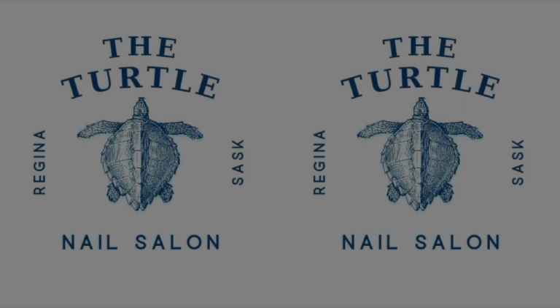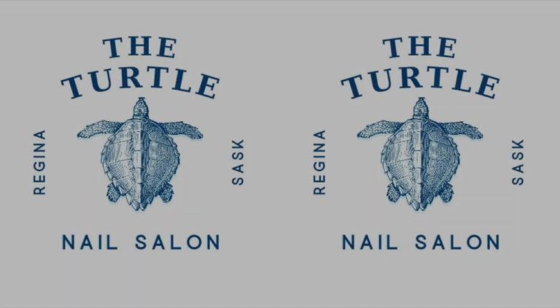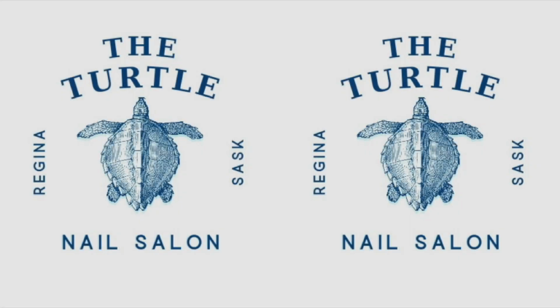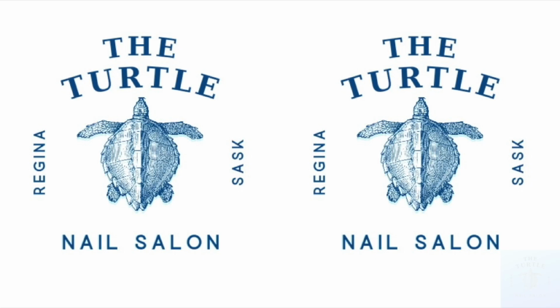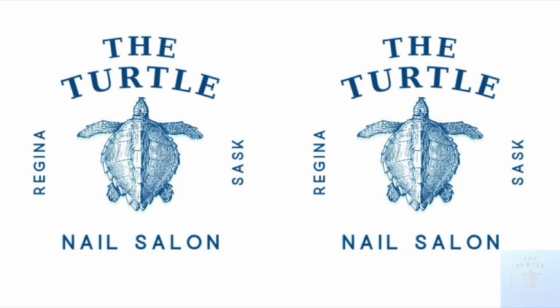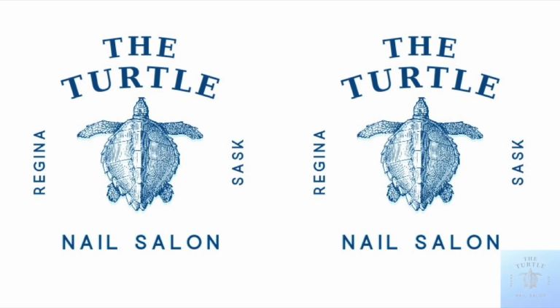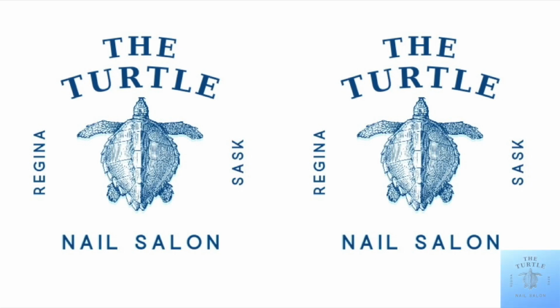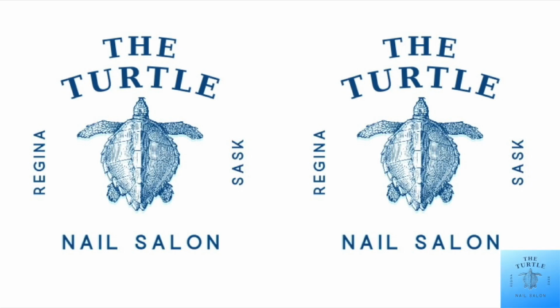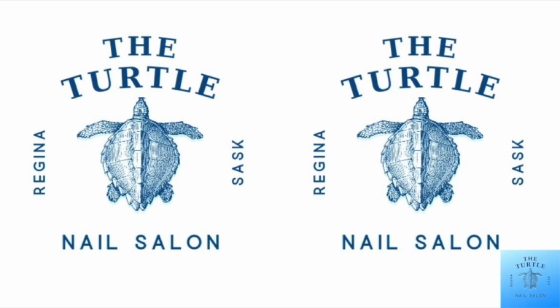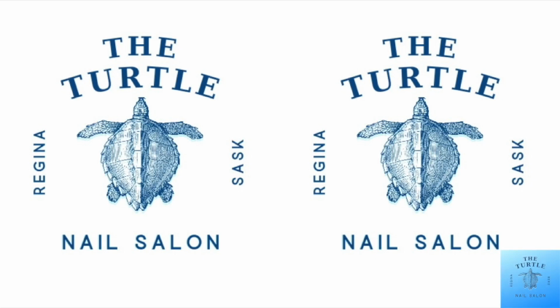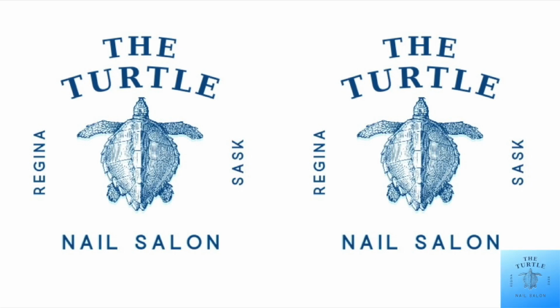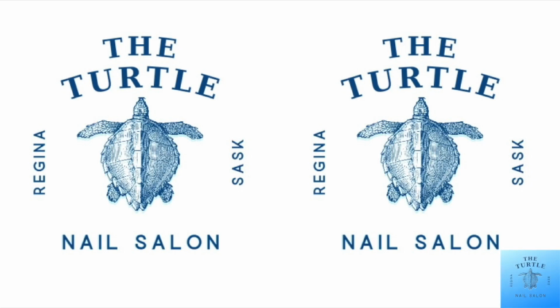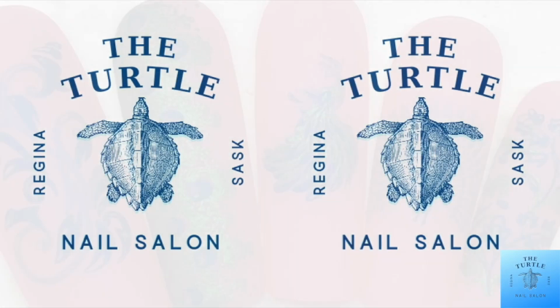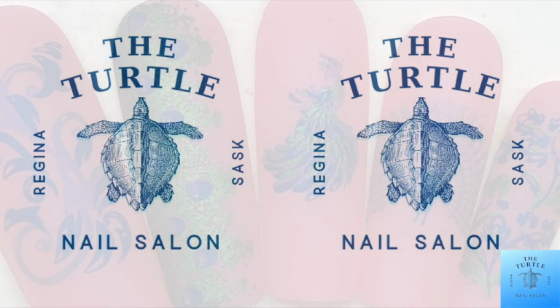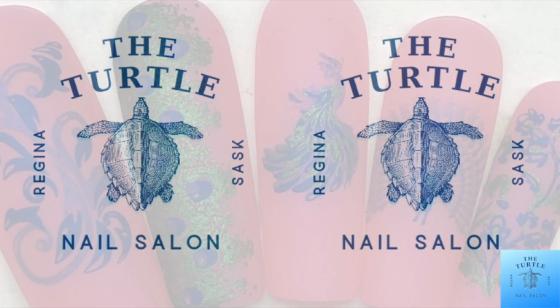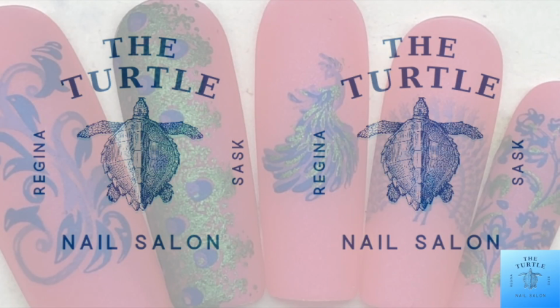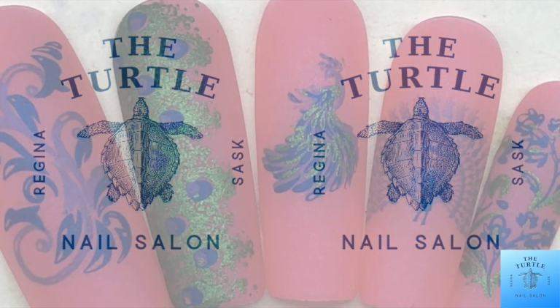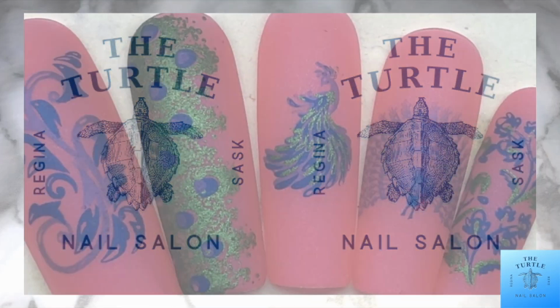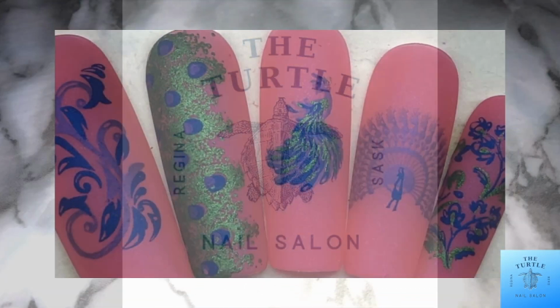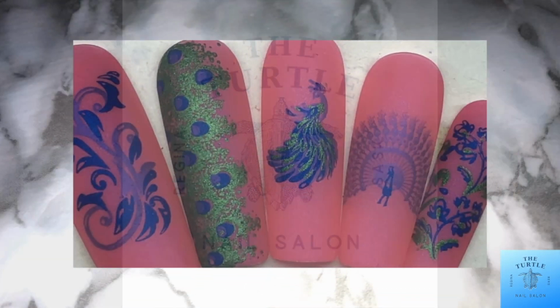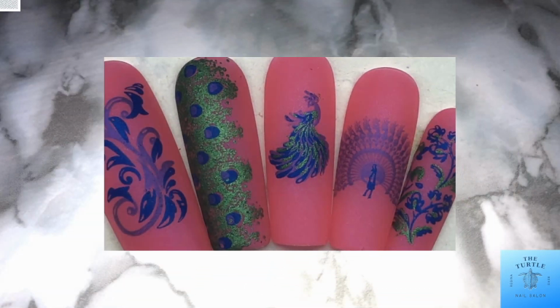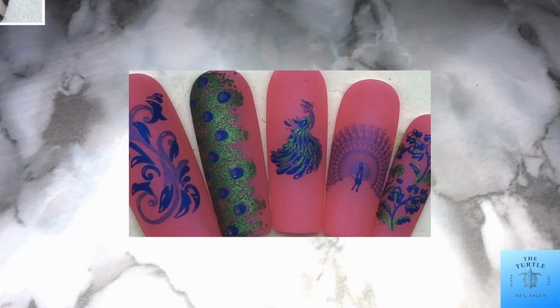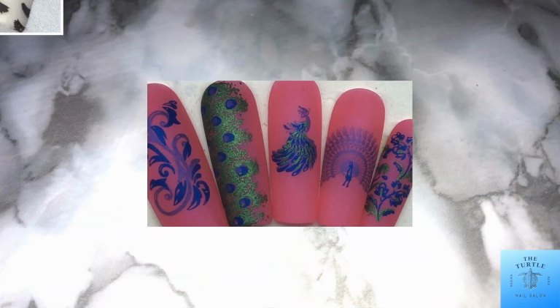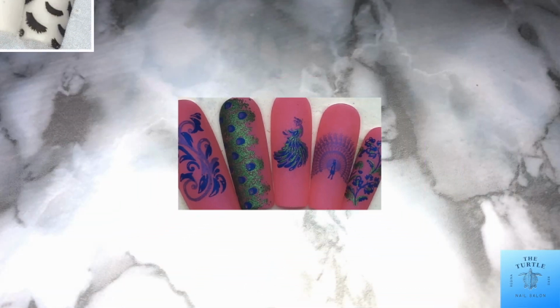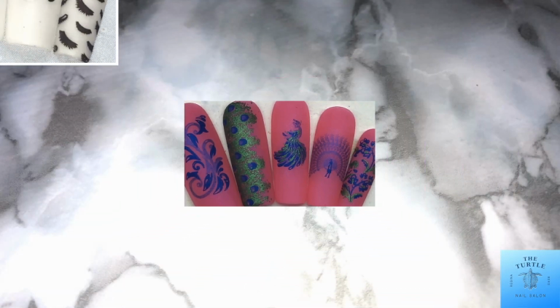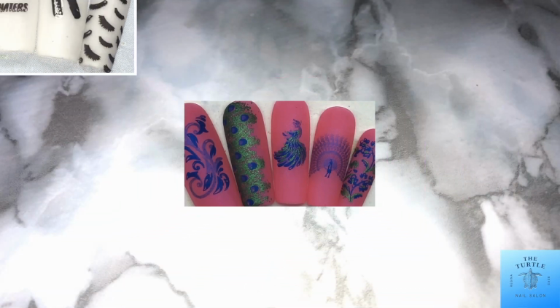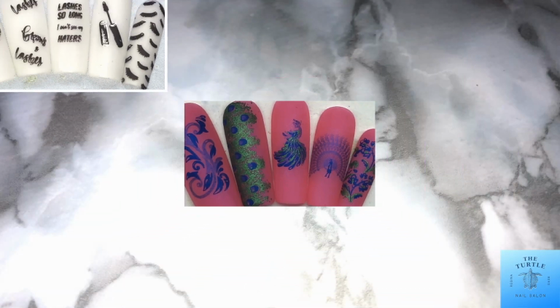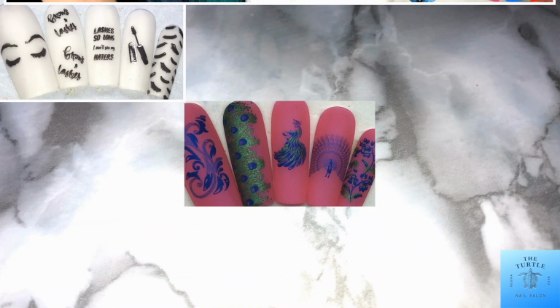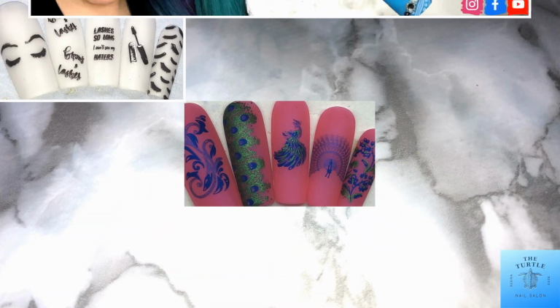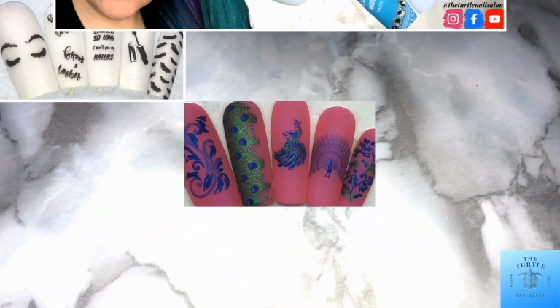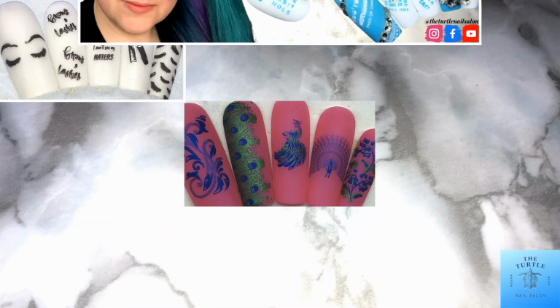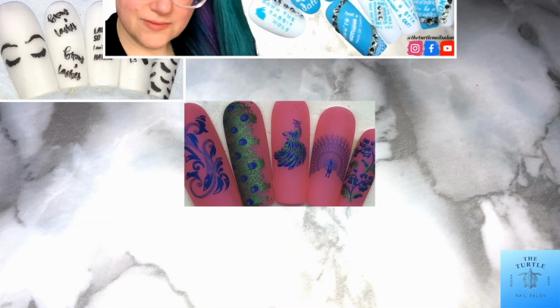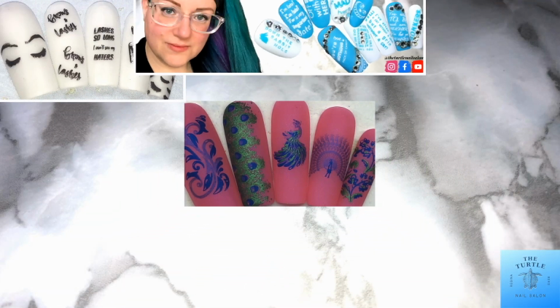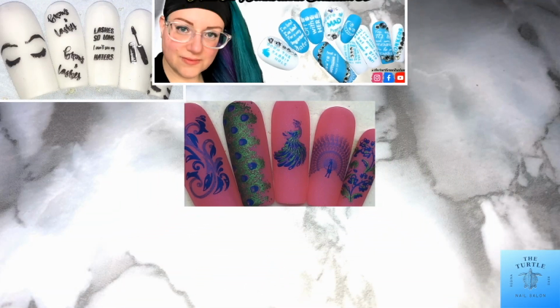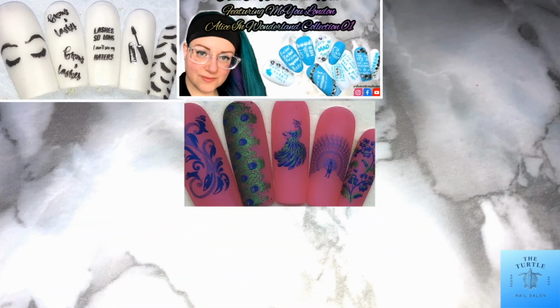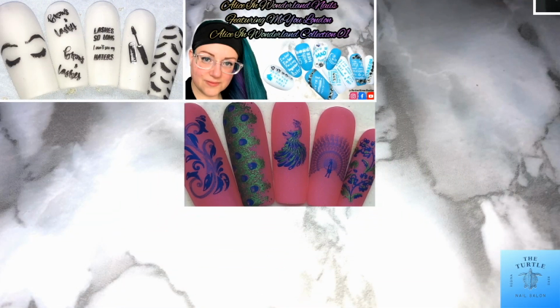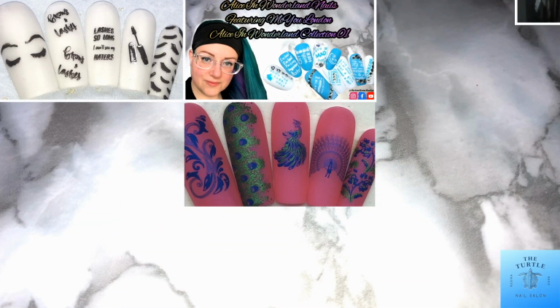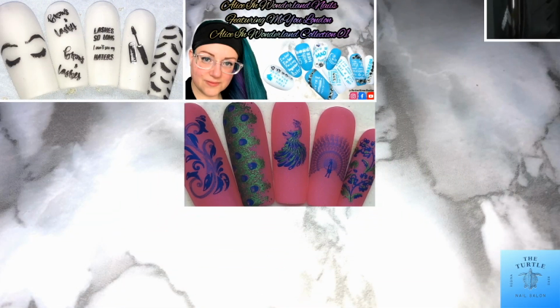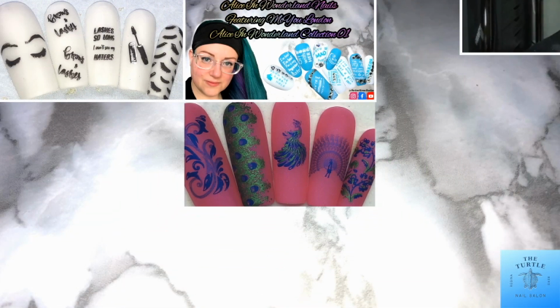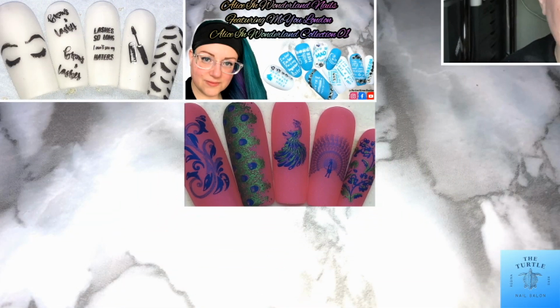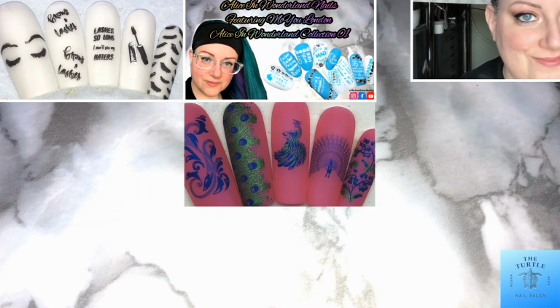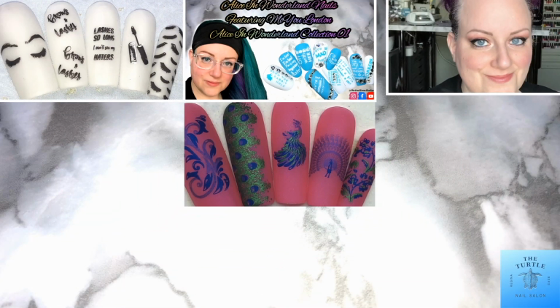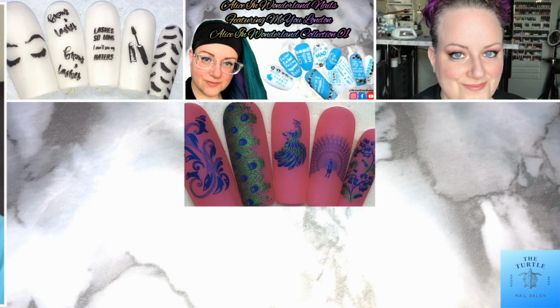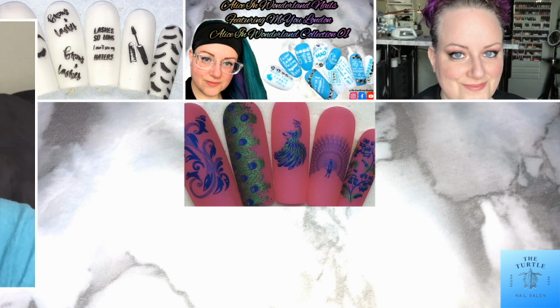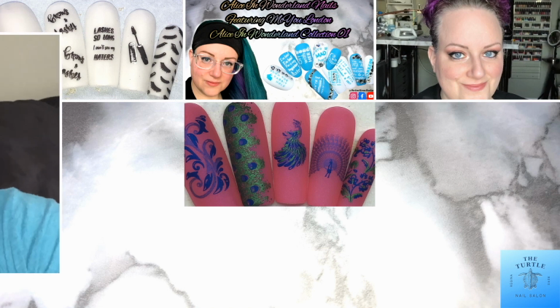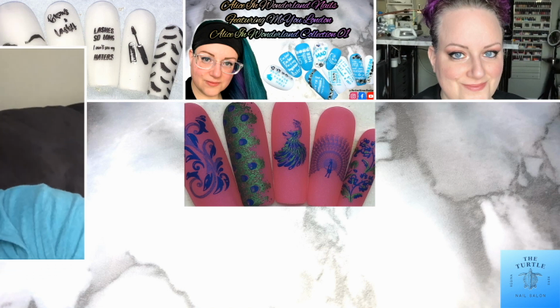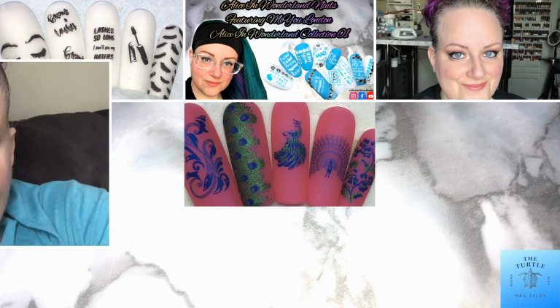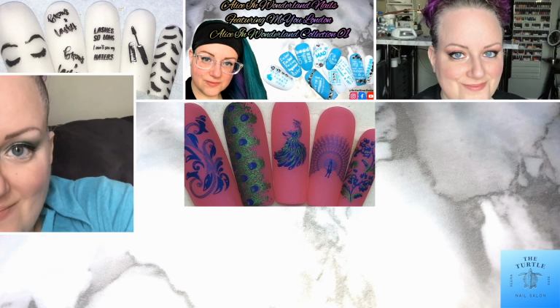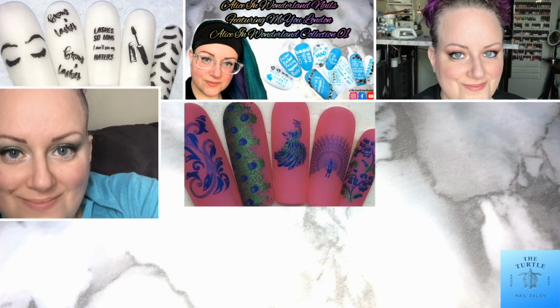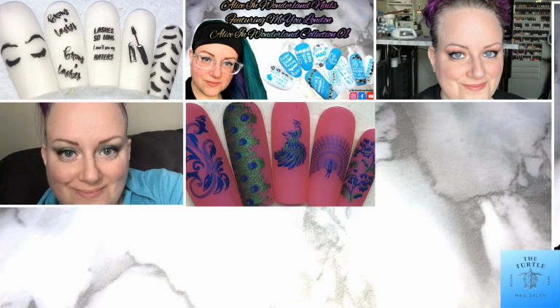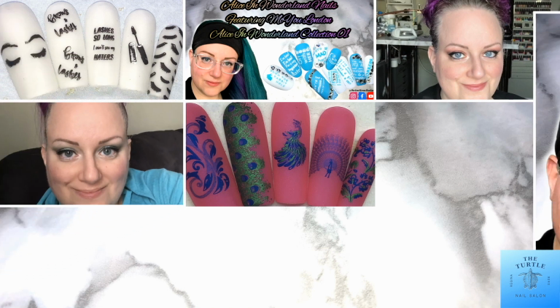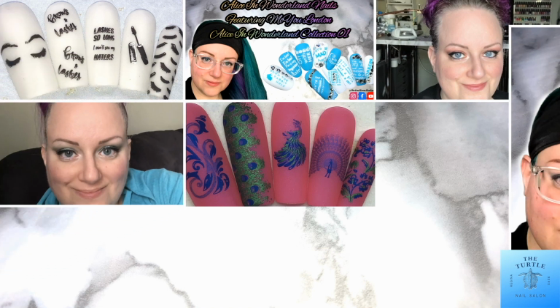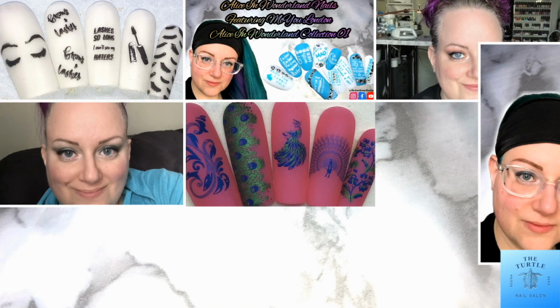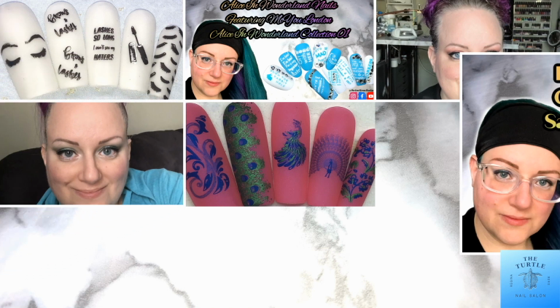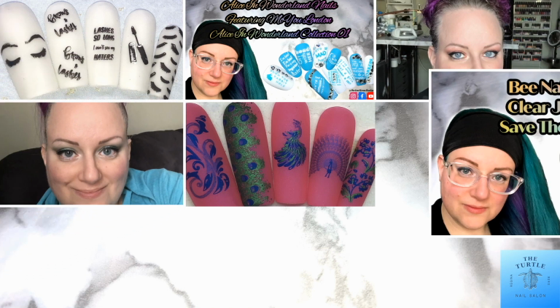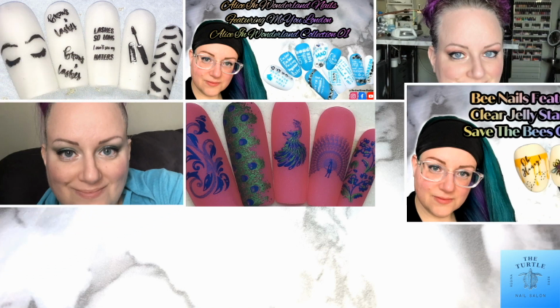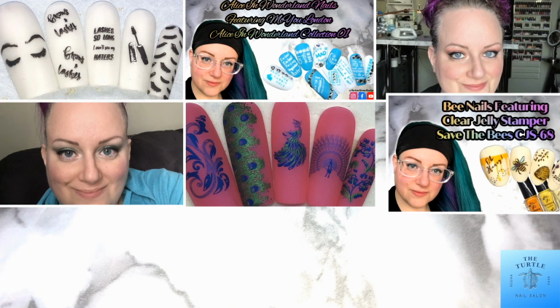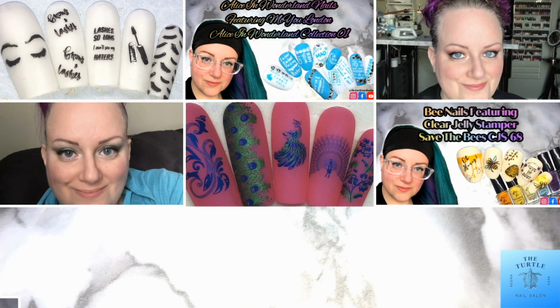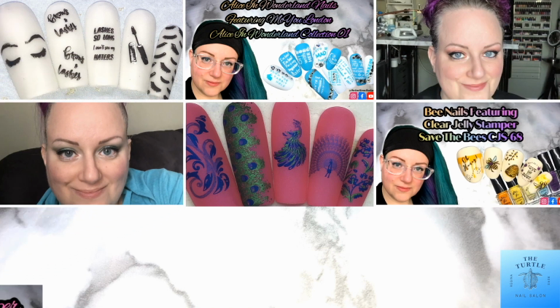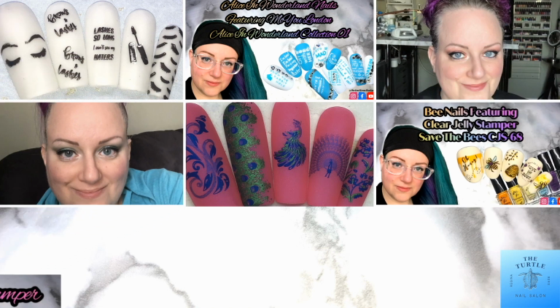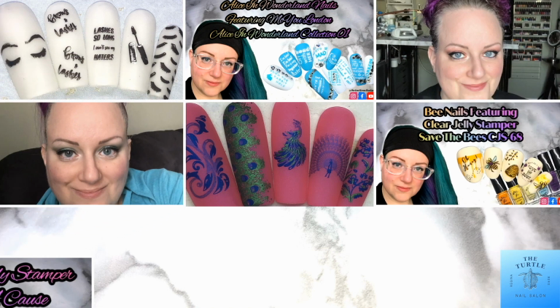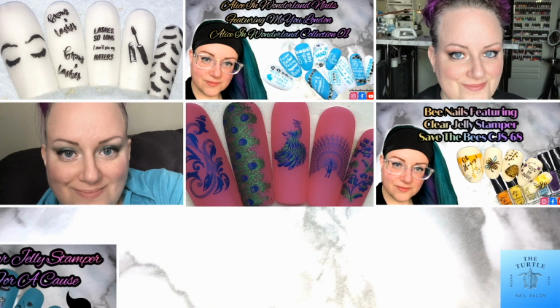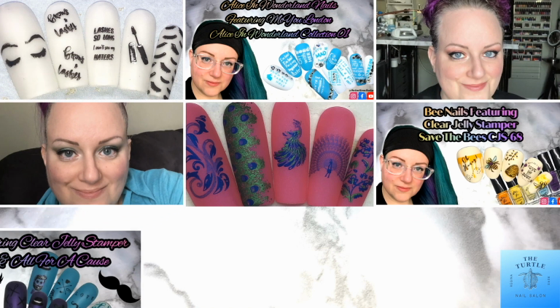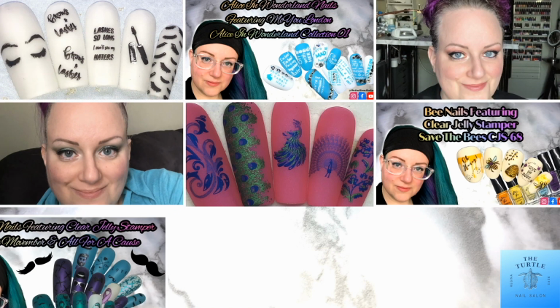Hello all of my lovelies, it's Melissa from the Turtle Nail Salon. Welcome back to another video on my channel.